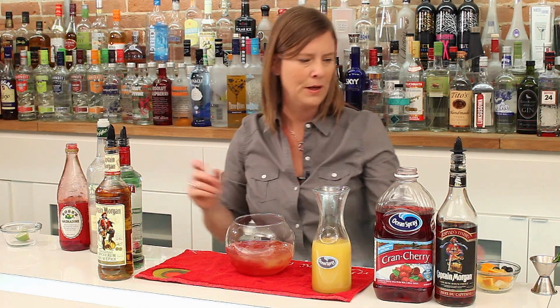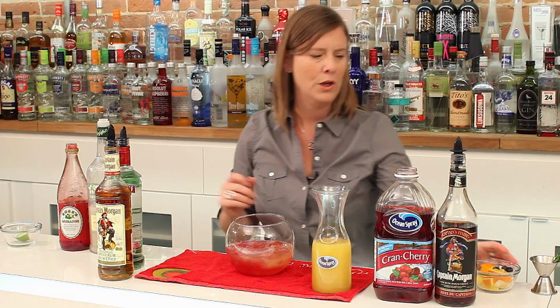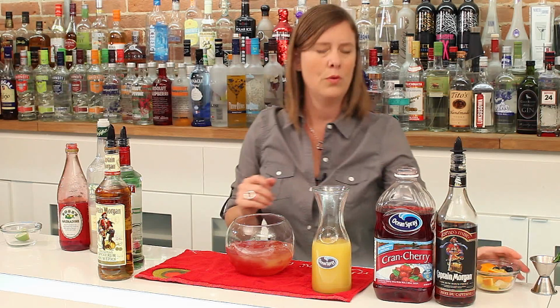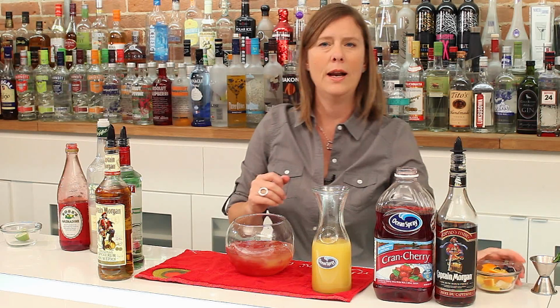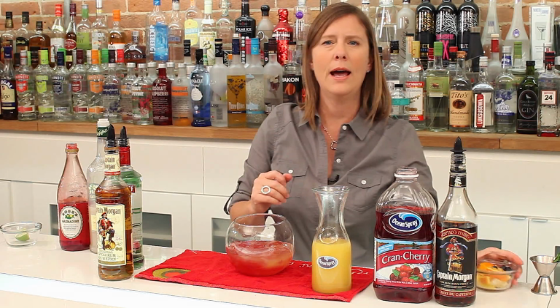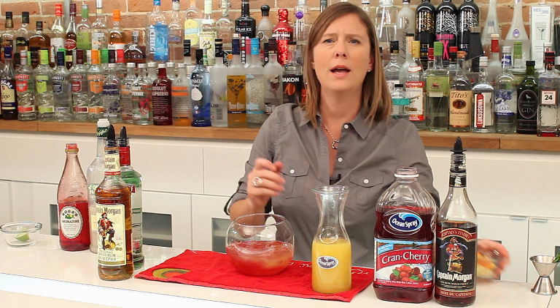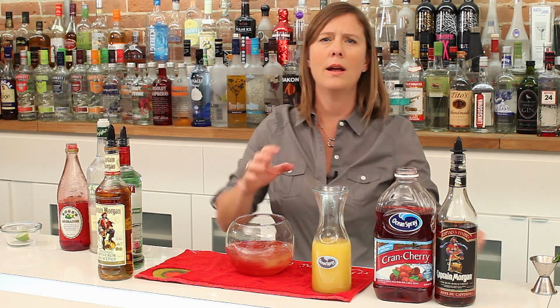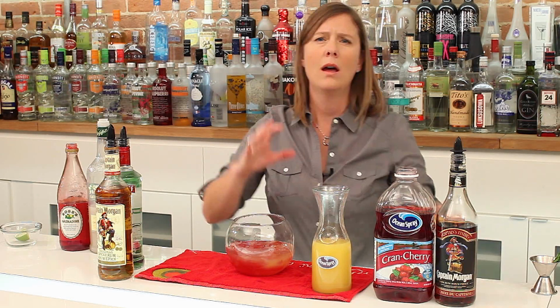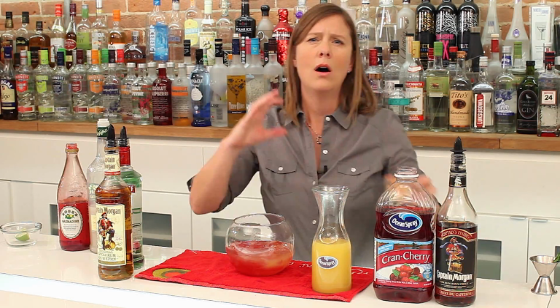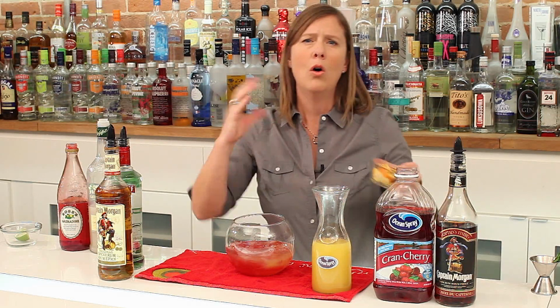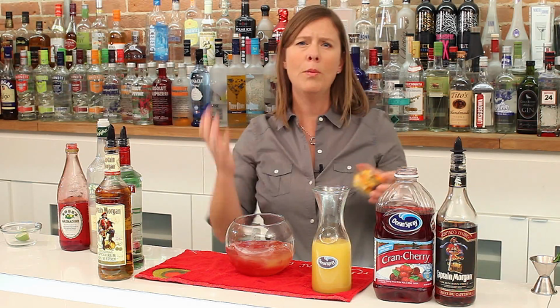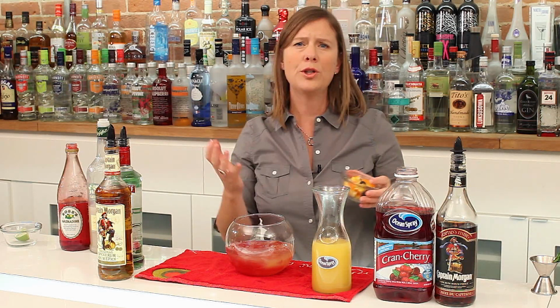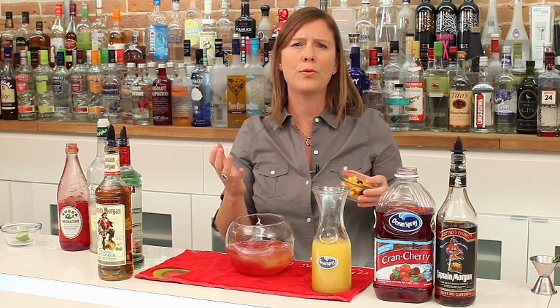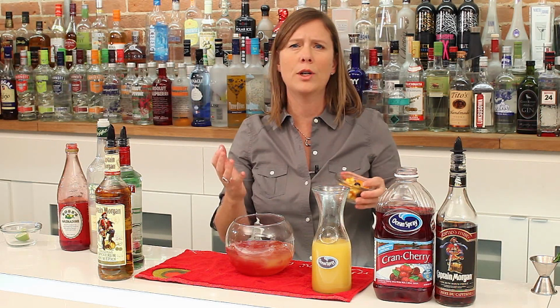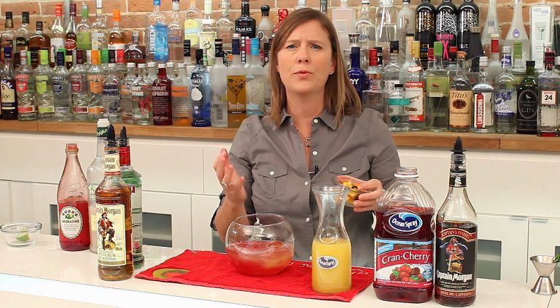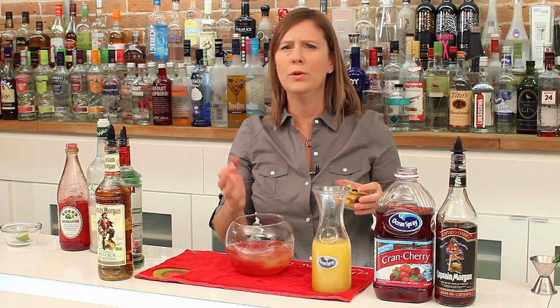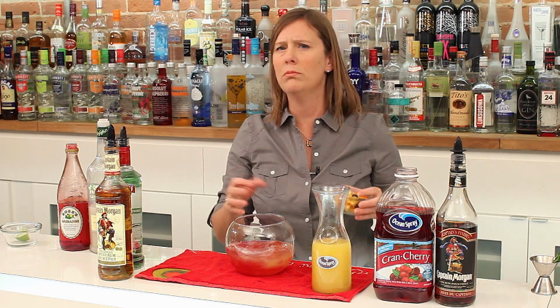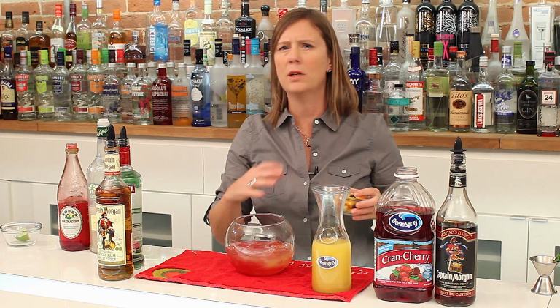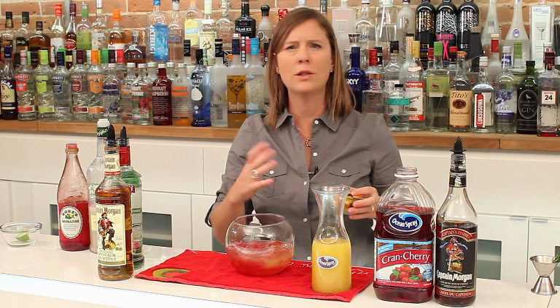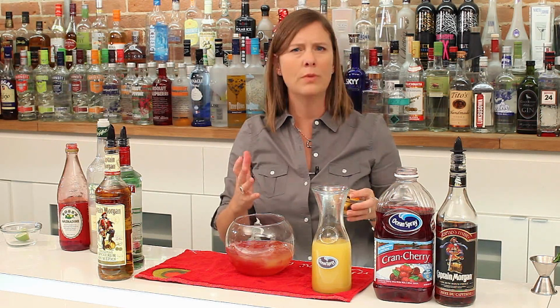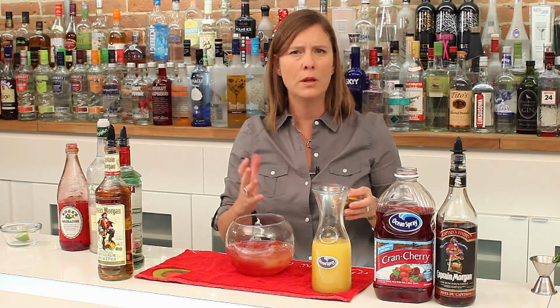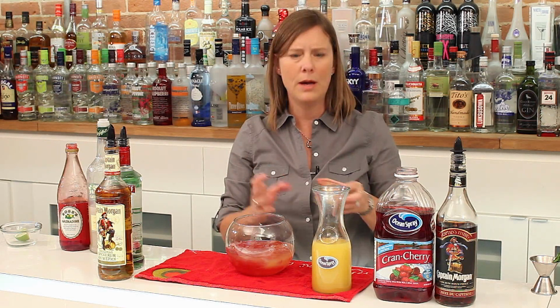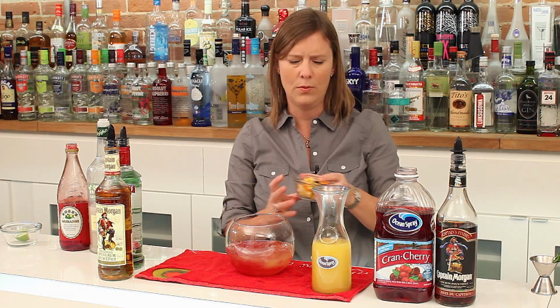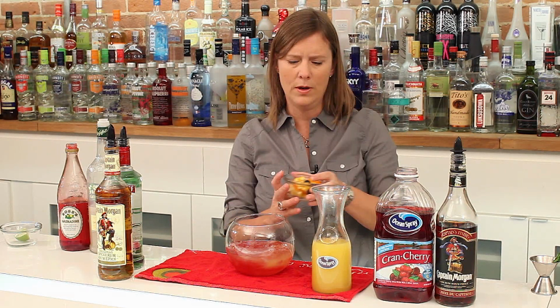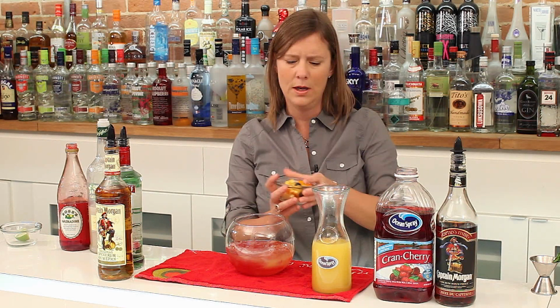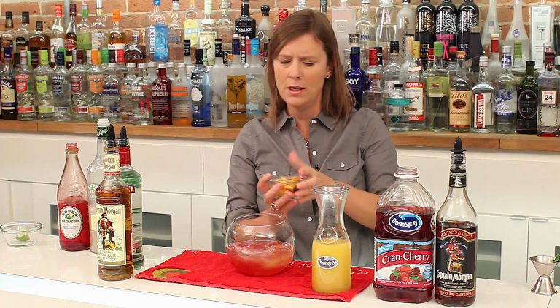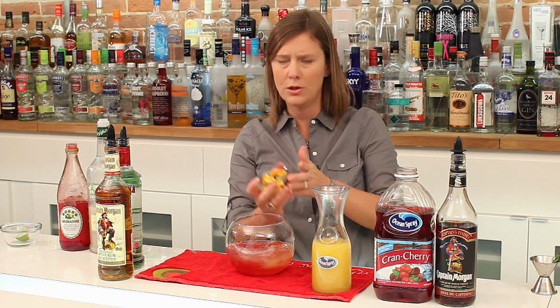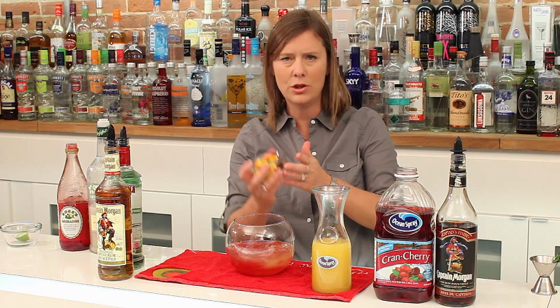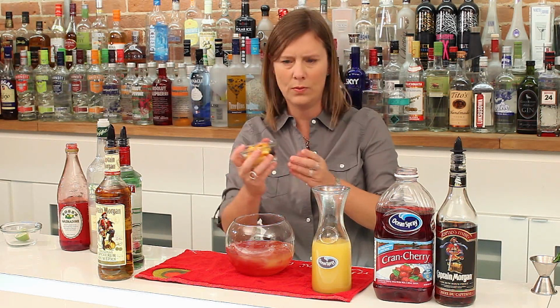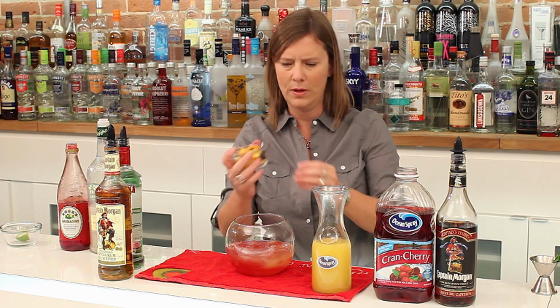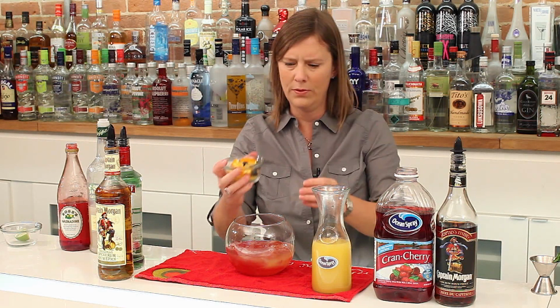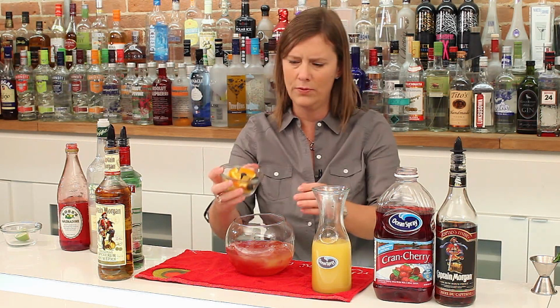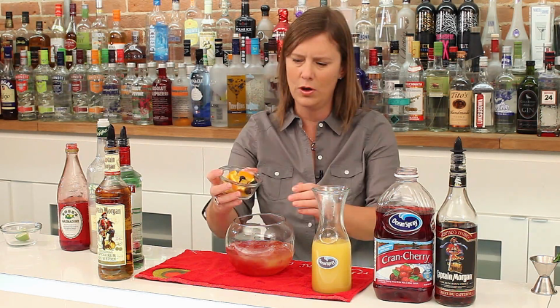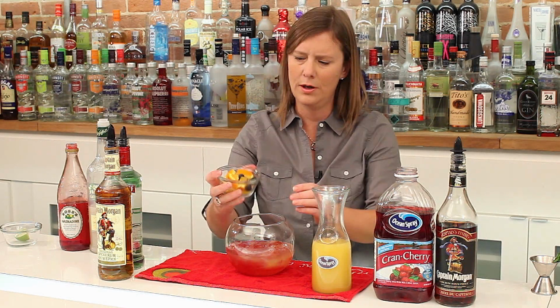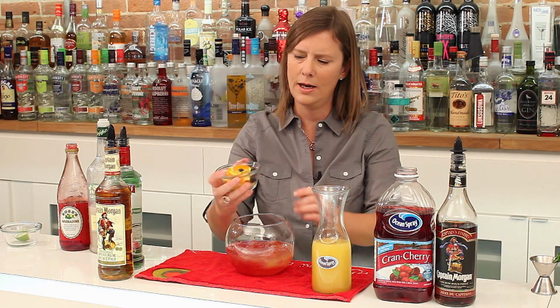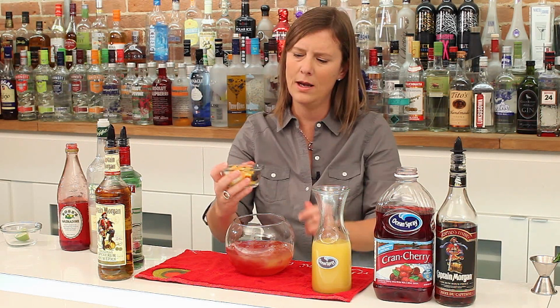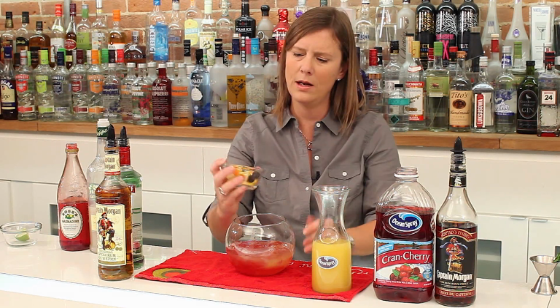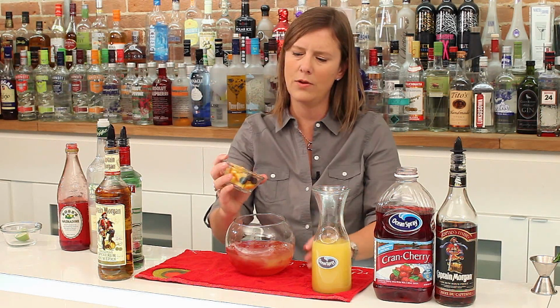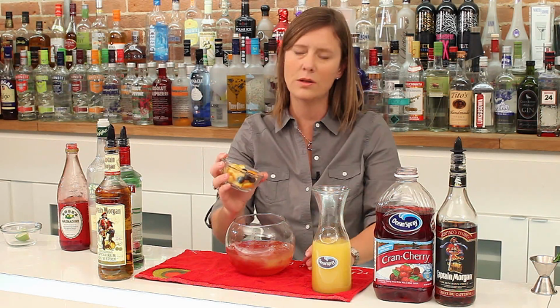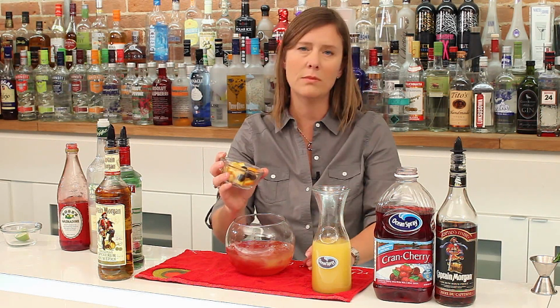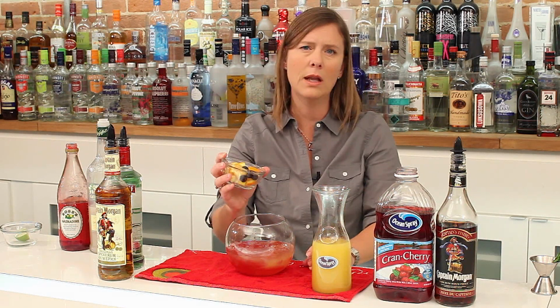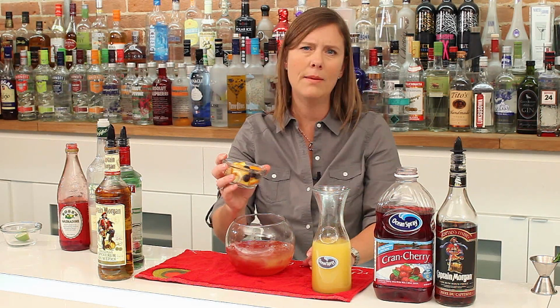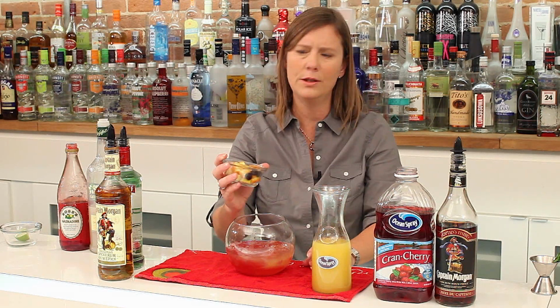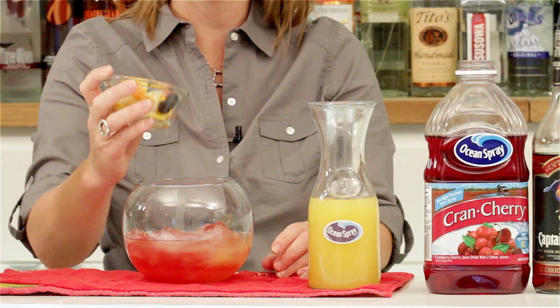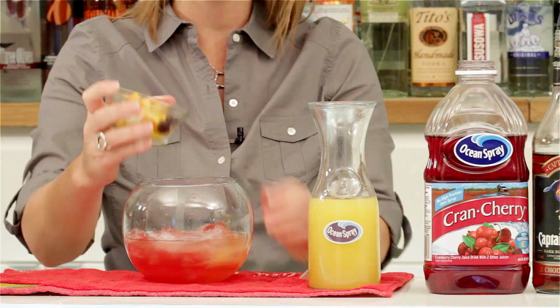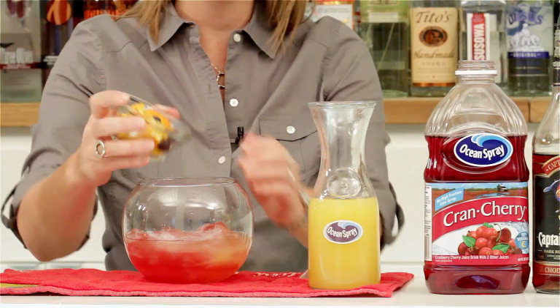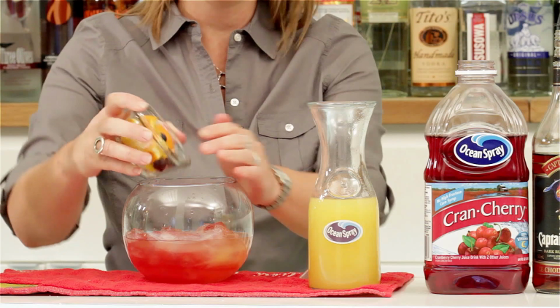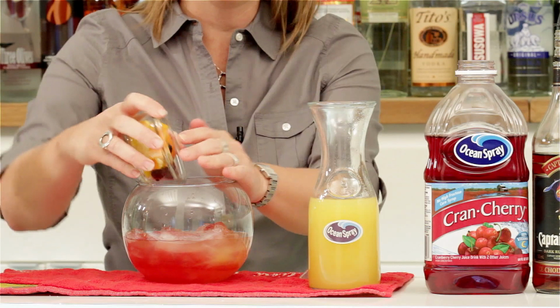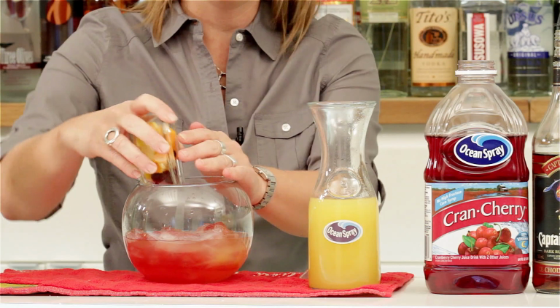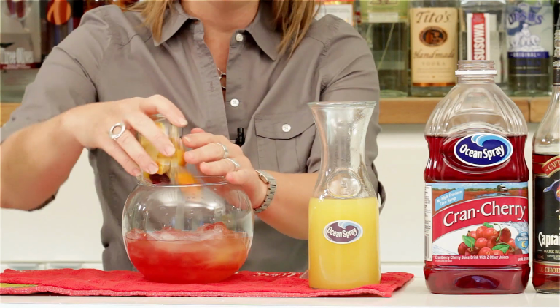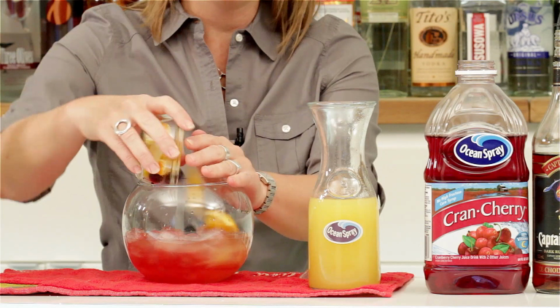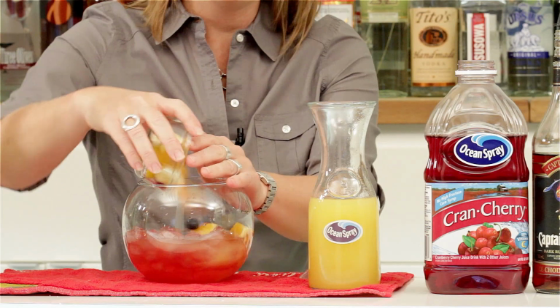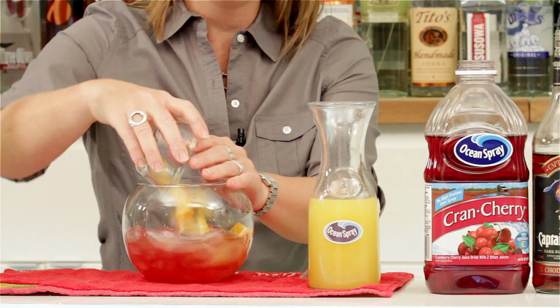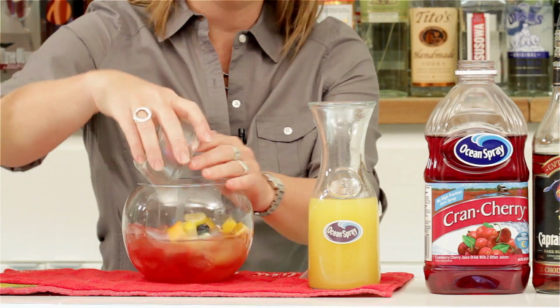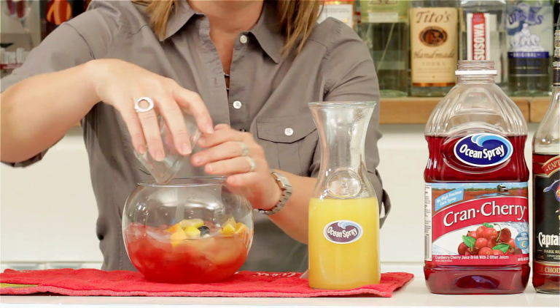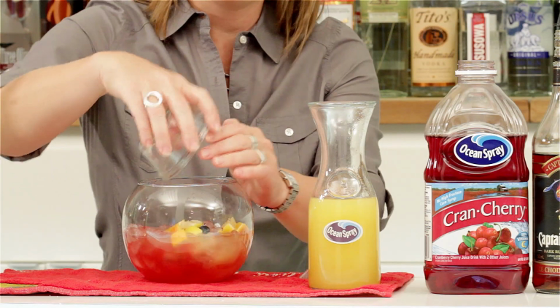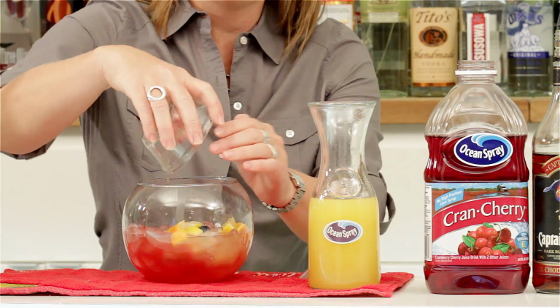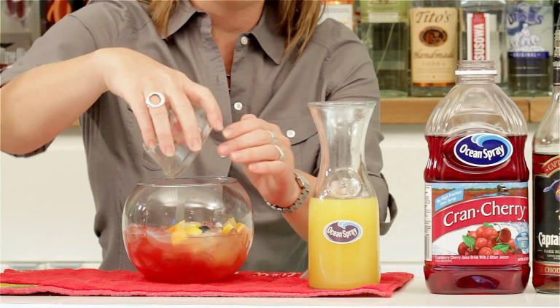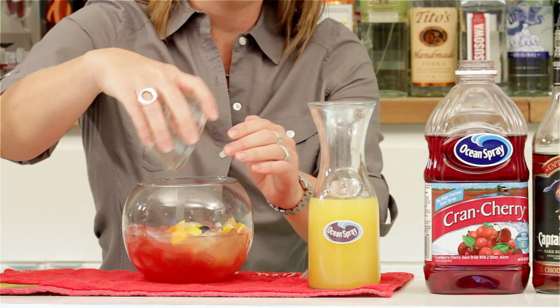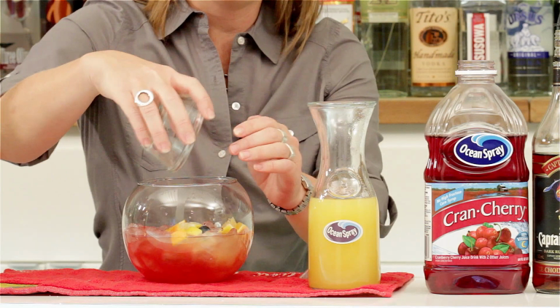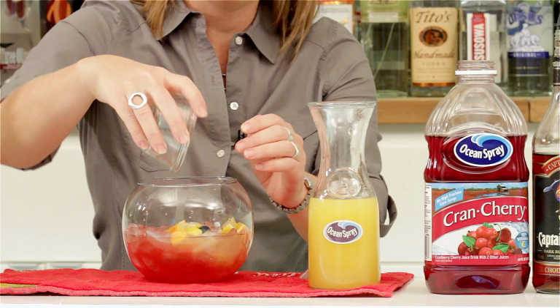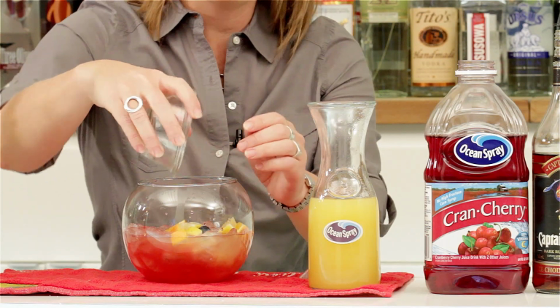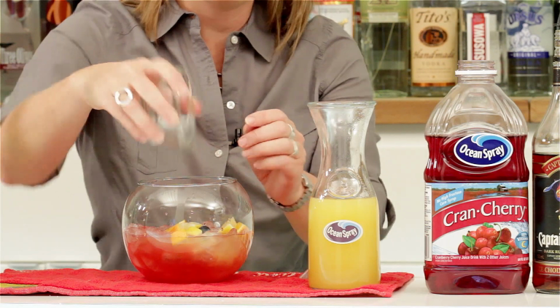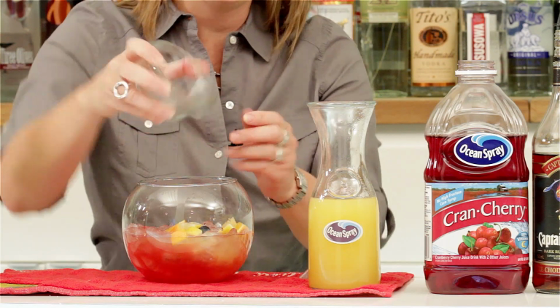You want to add a whole bunch of fresh fruit — it doesn't really matter what it is, just whatever you've got on hand. I've got some lemons, oranges, and blueberries. Fruits in season are always great.